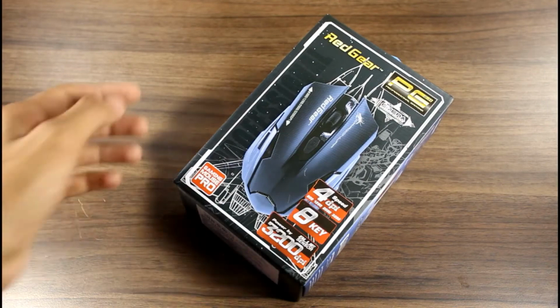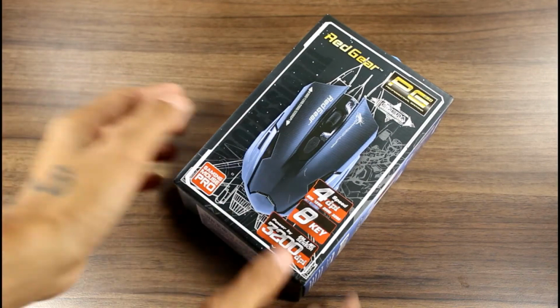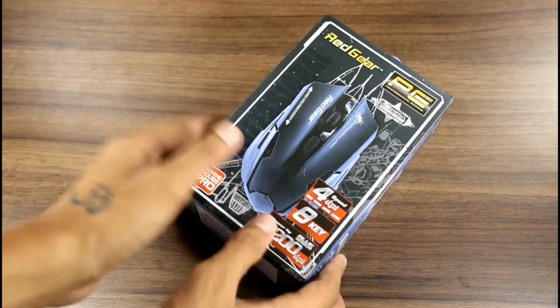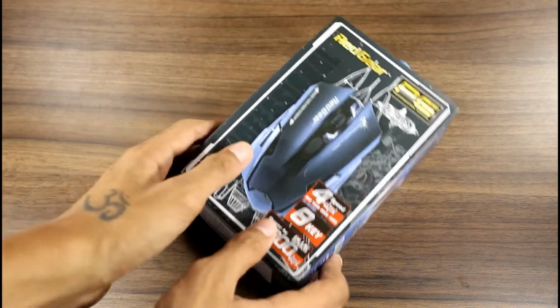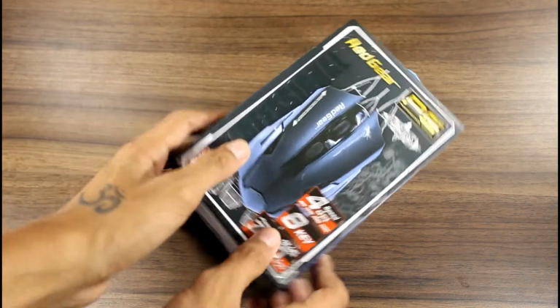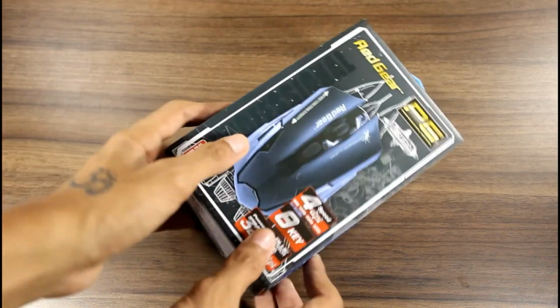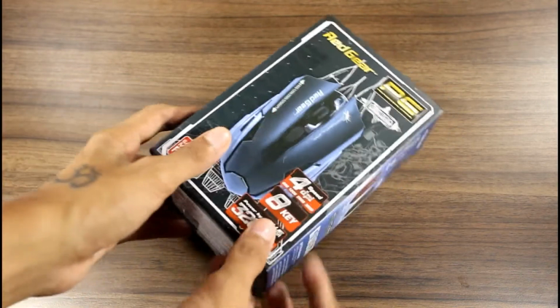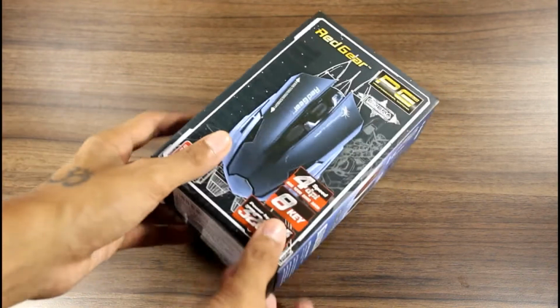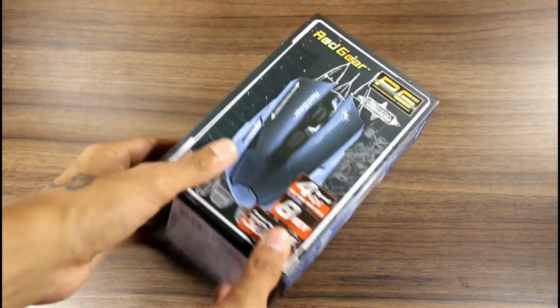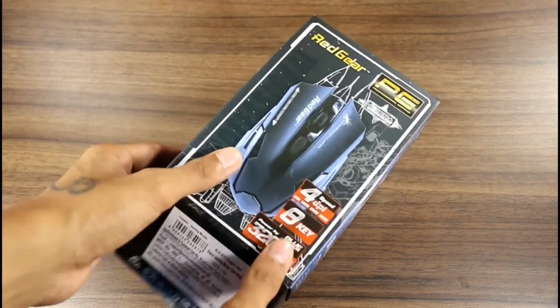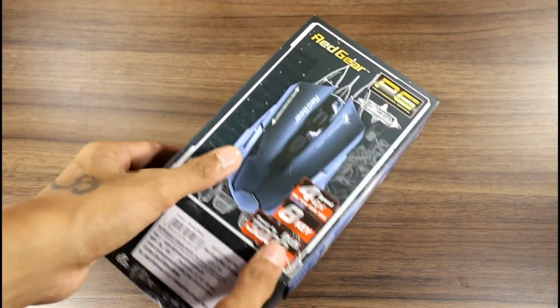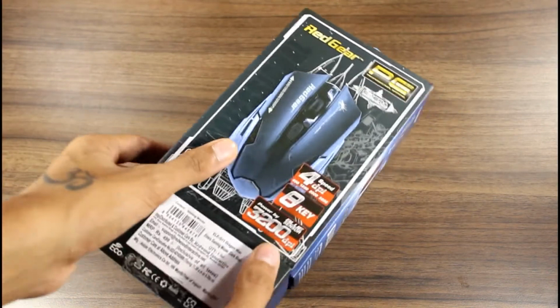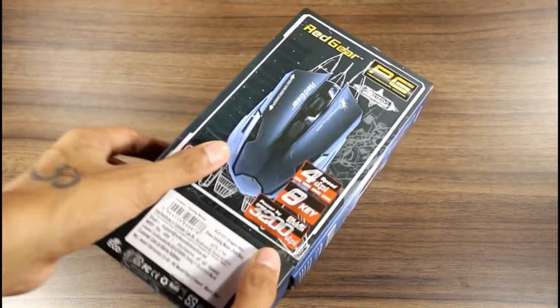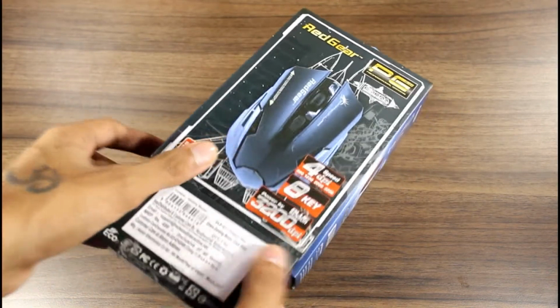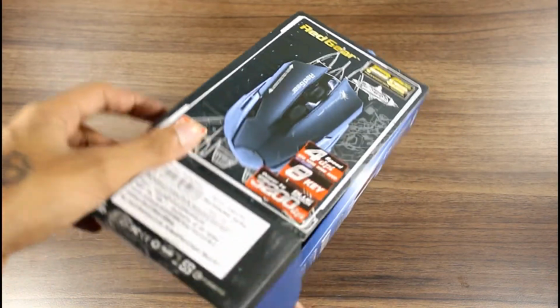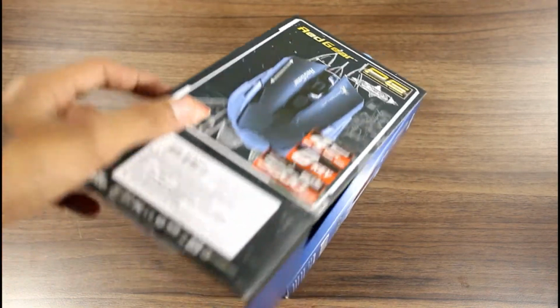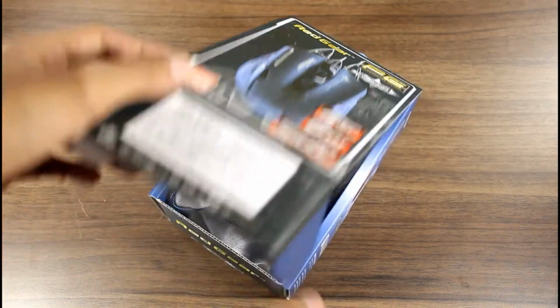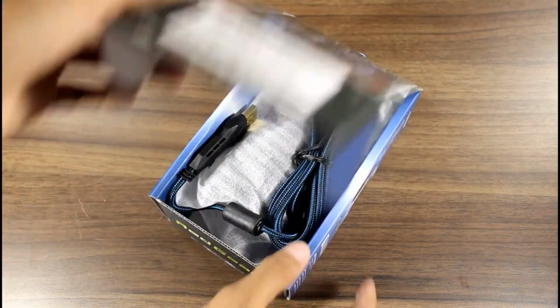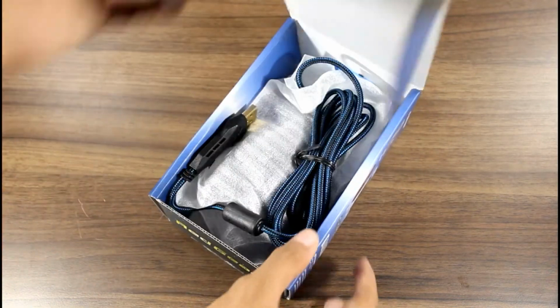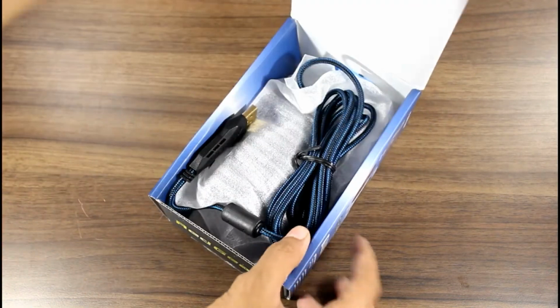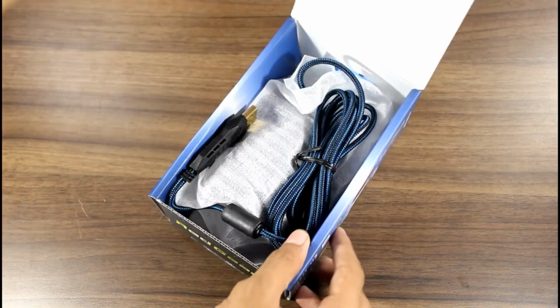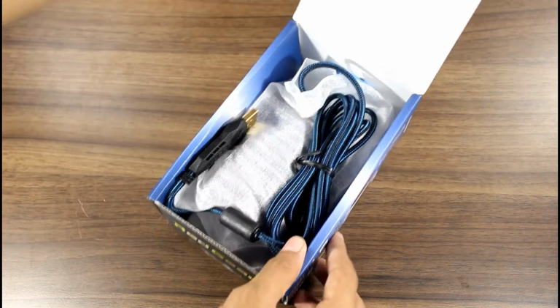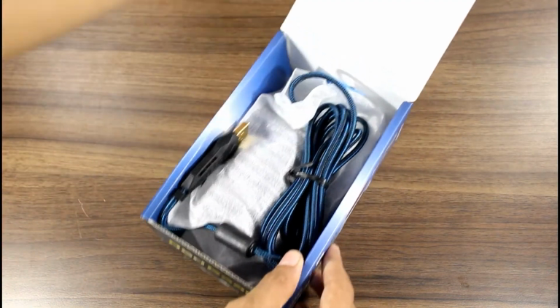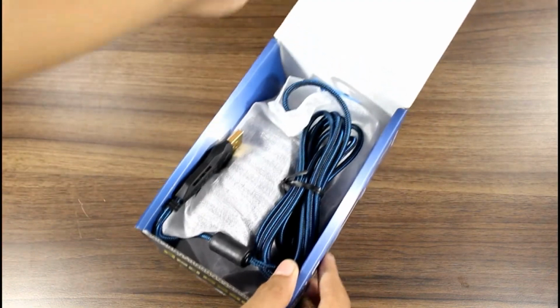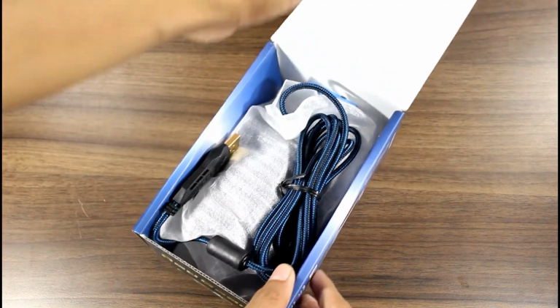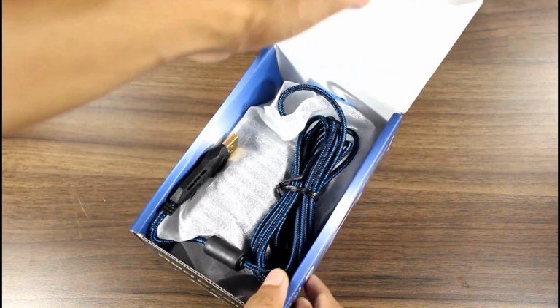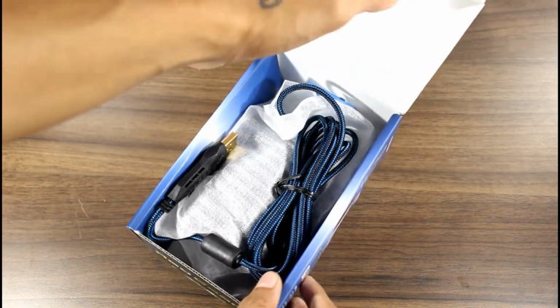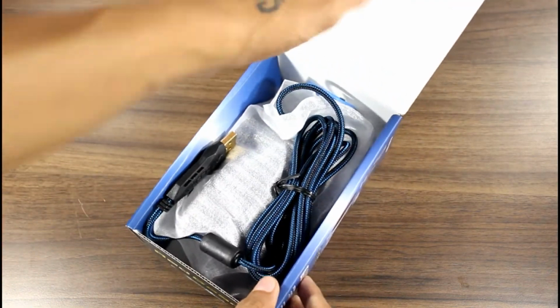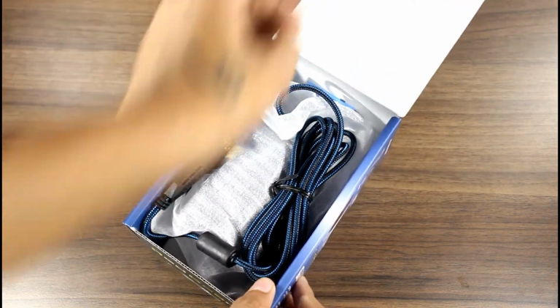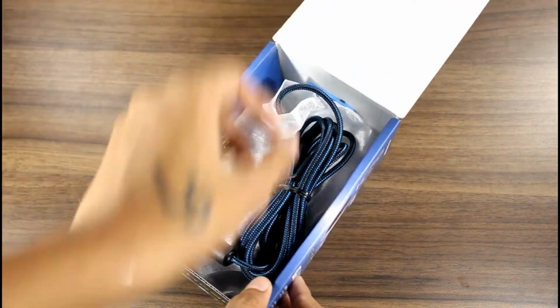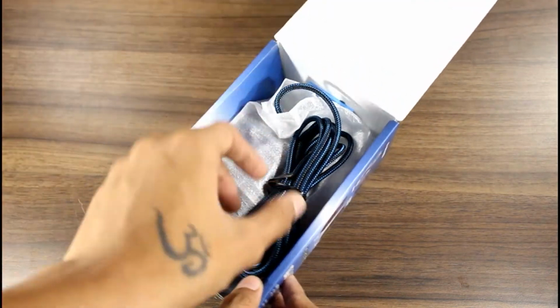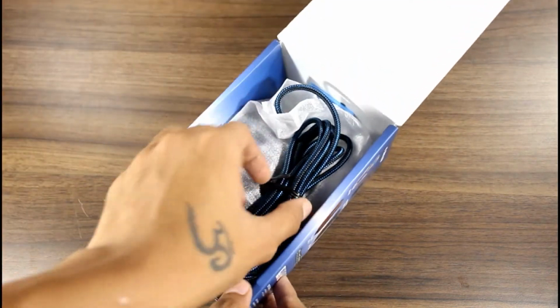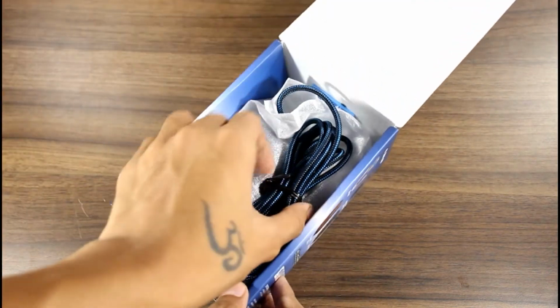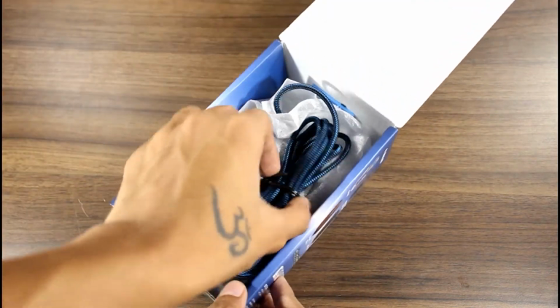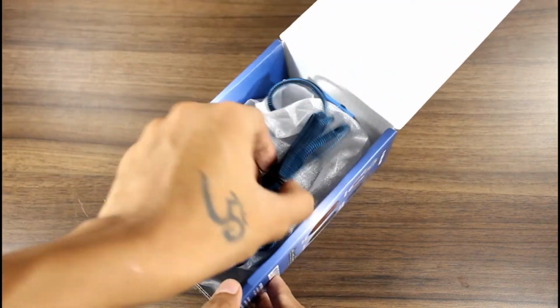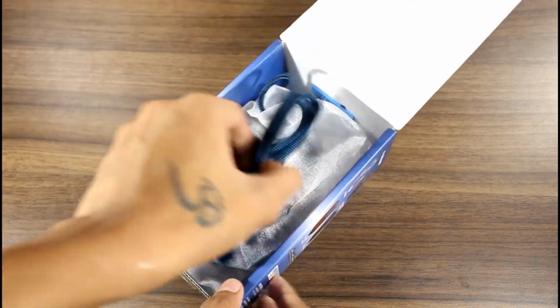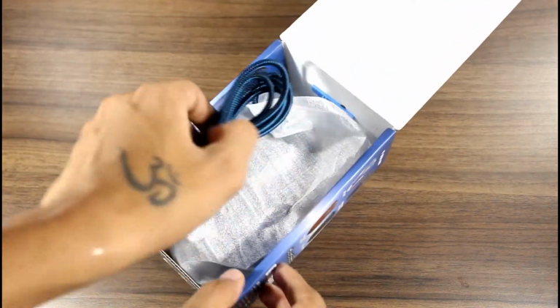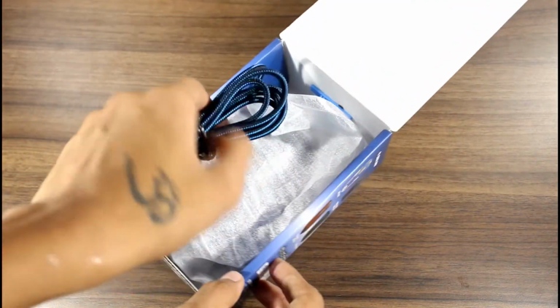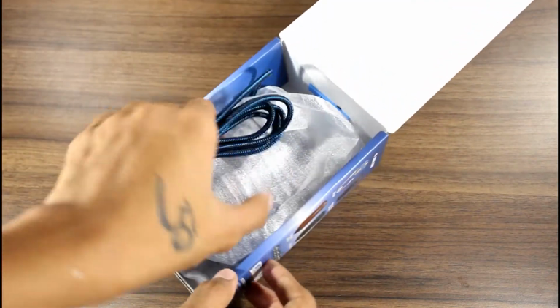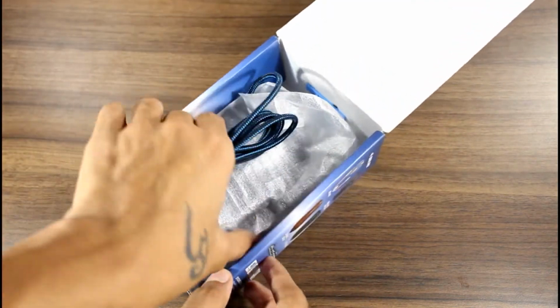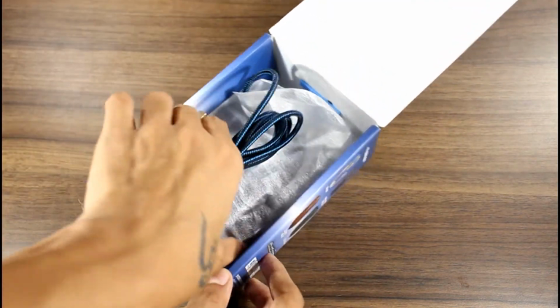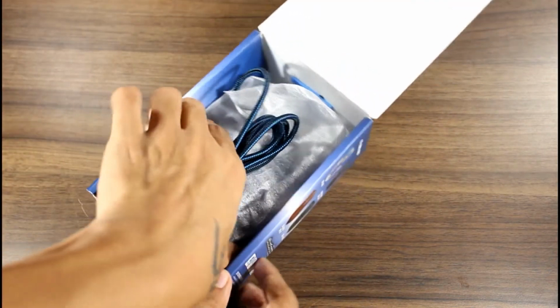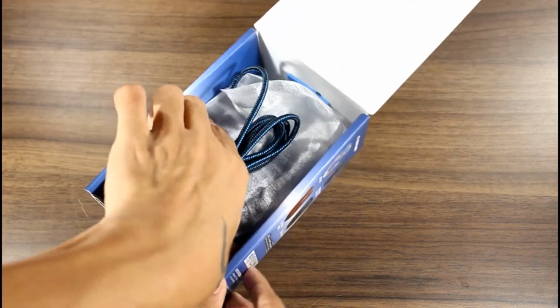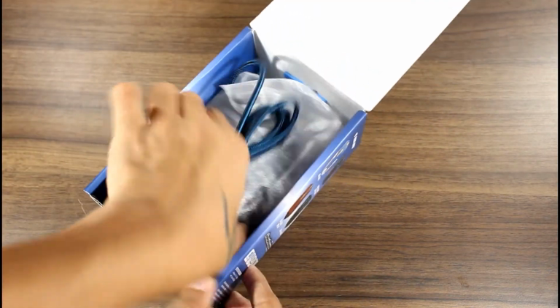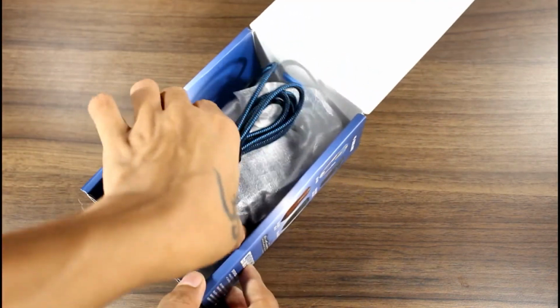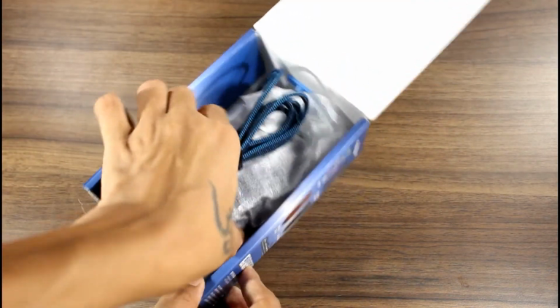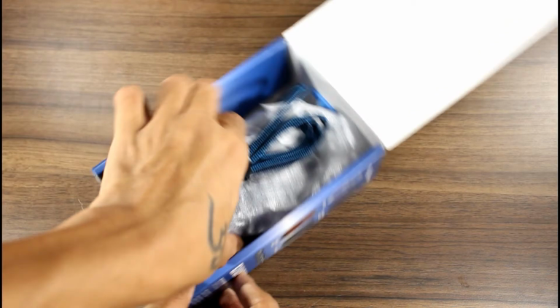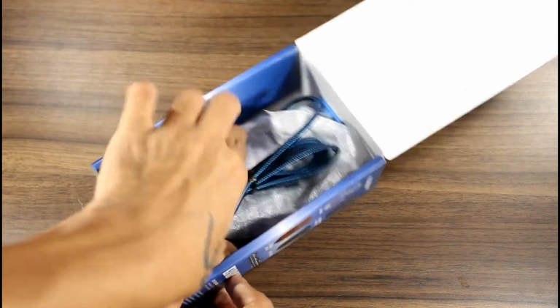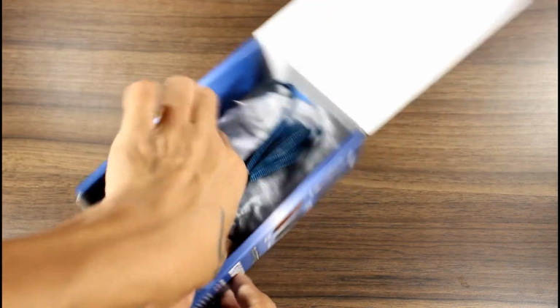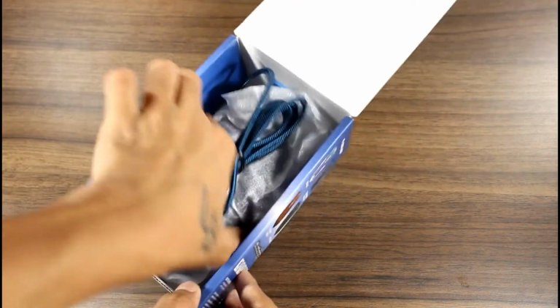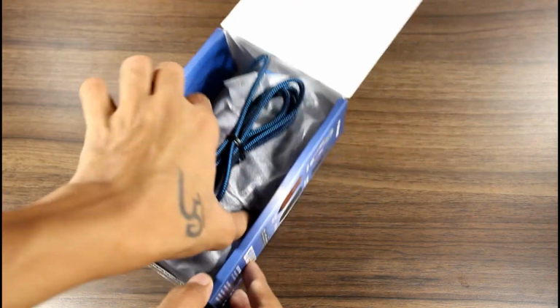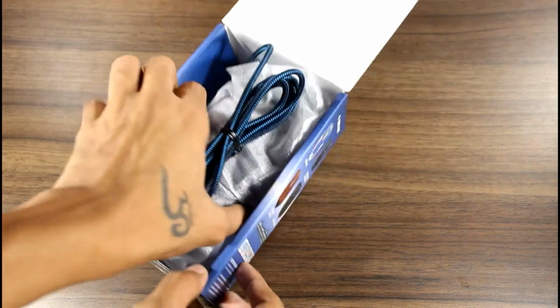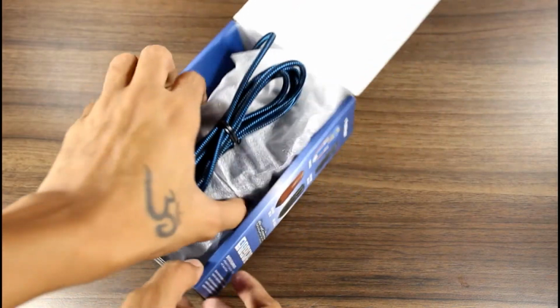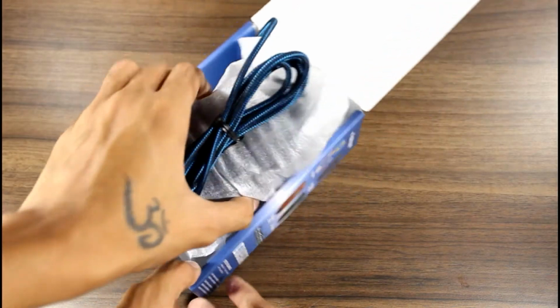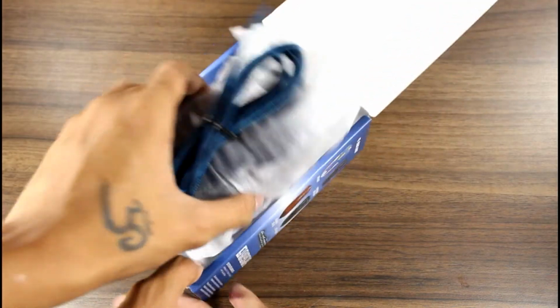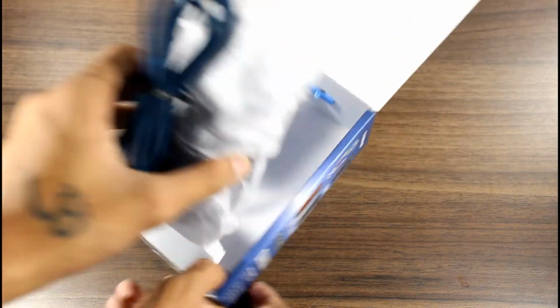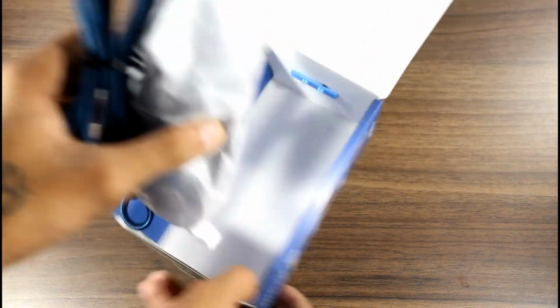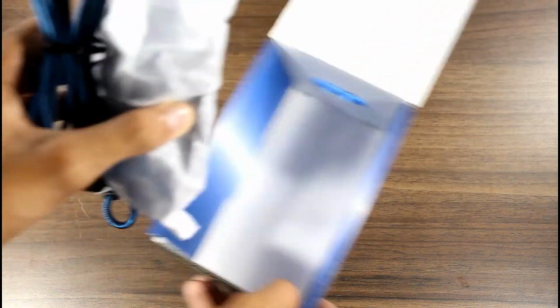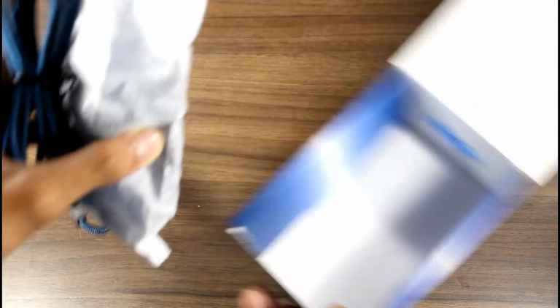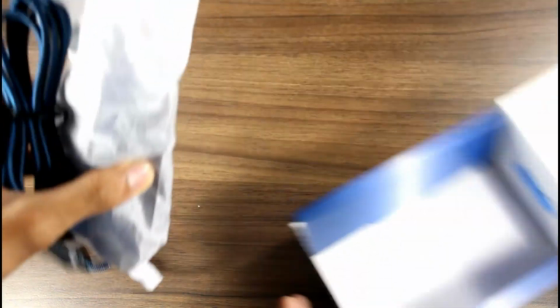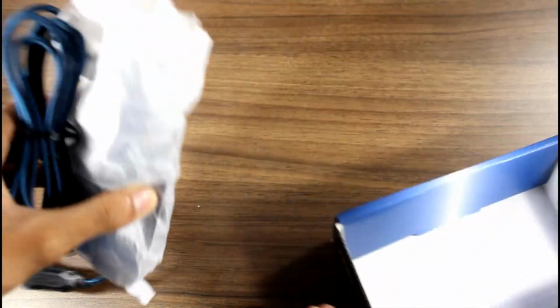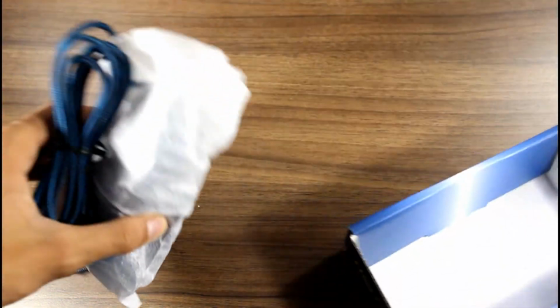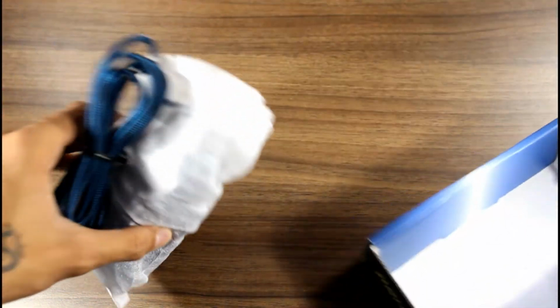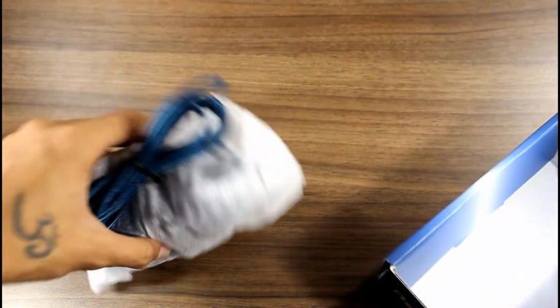Starting off with unboxing, it's quite simple — no manual, nothing, just the mouse itself. I like that.